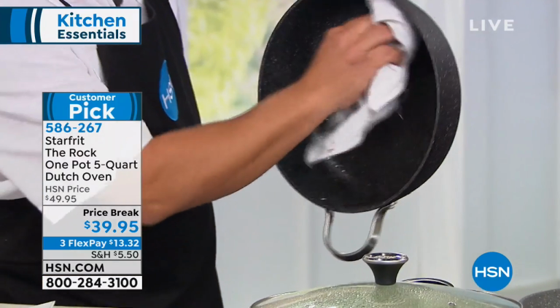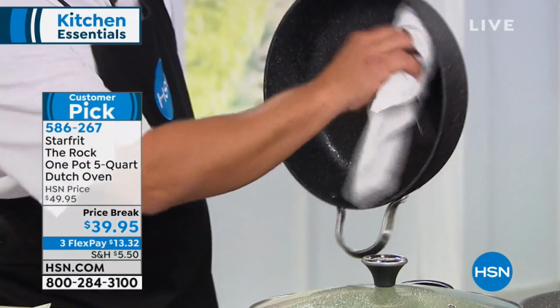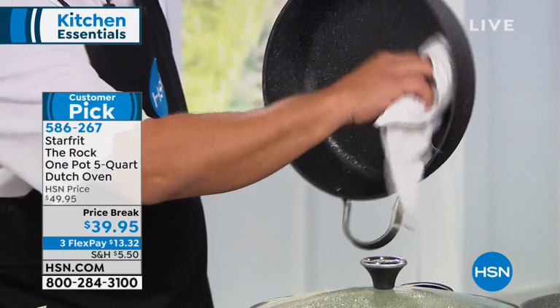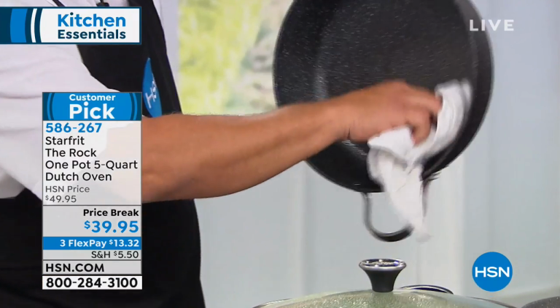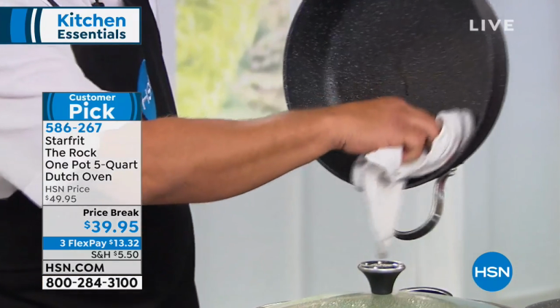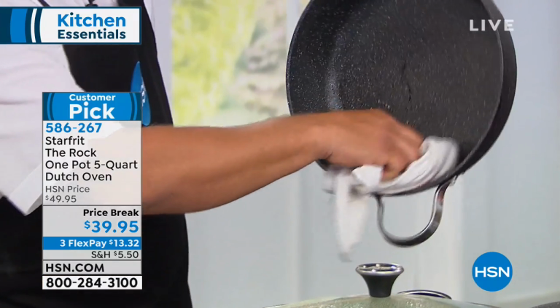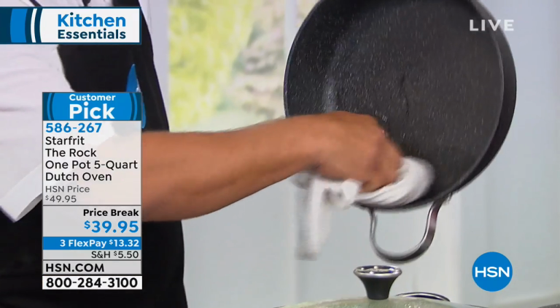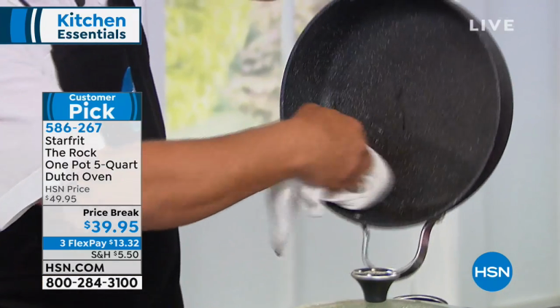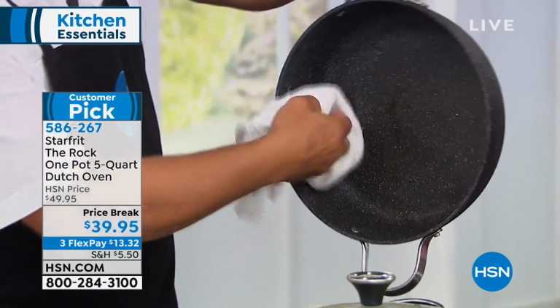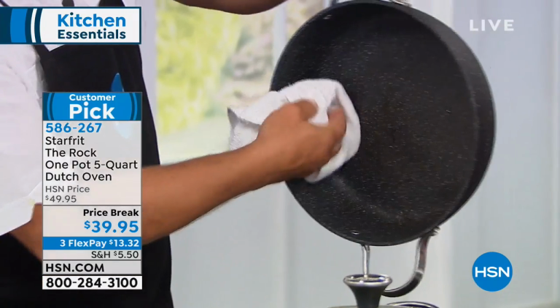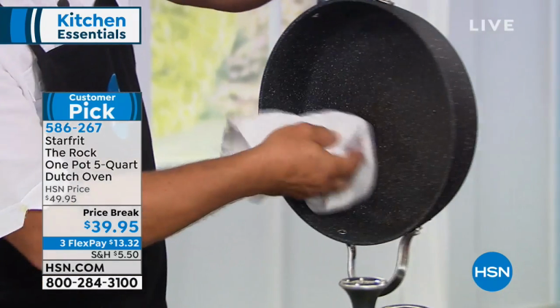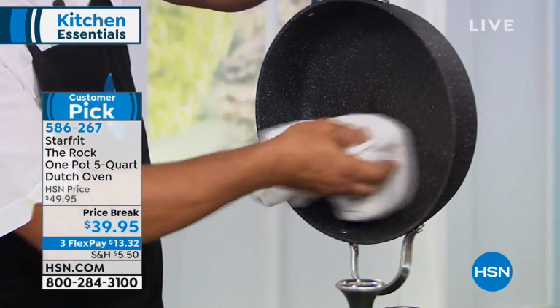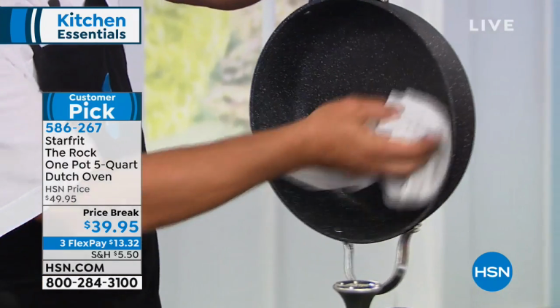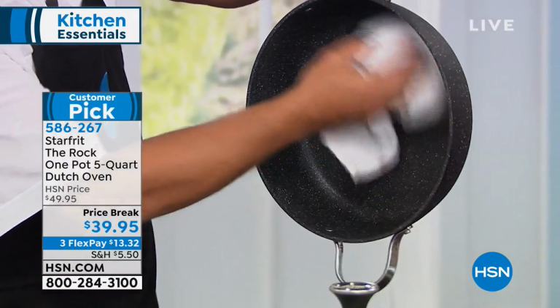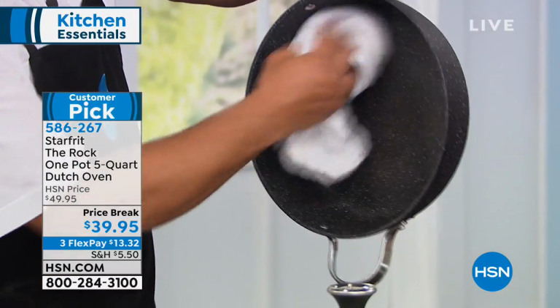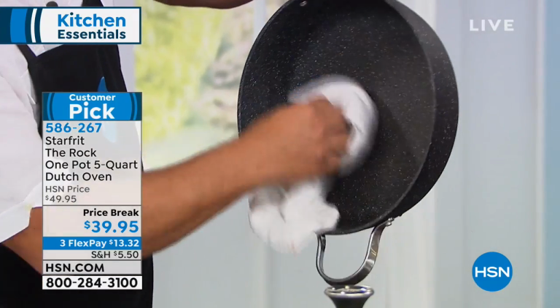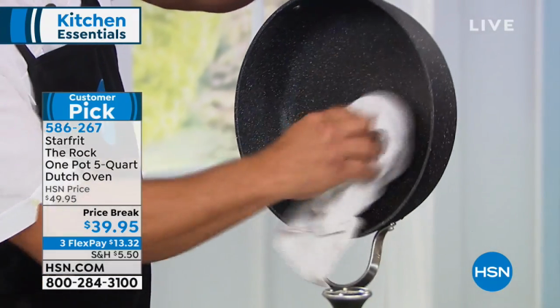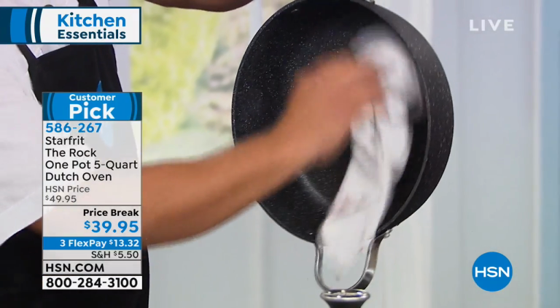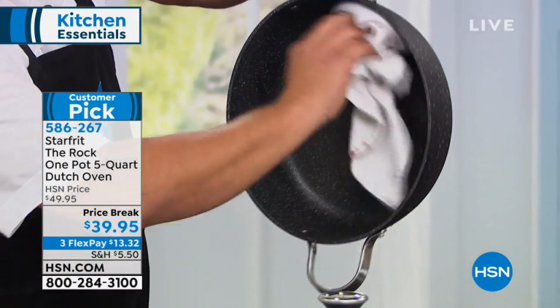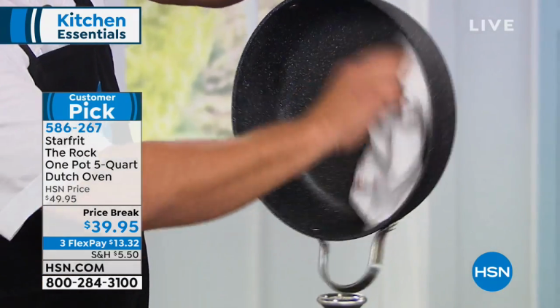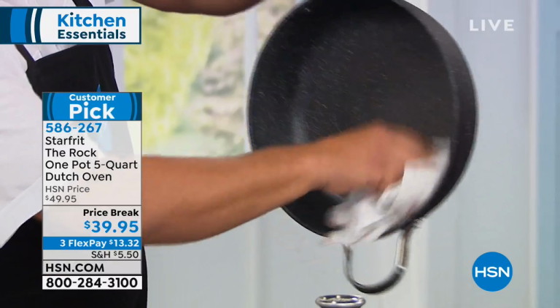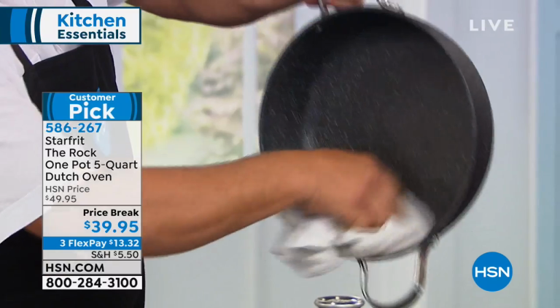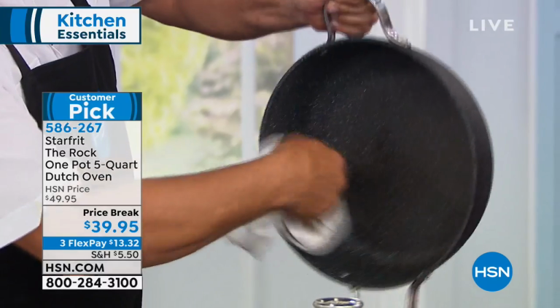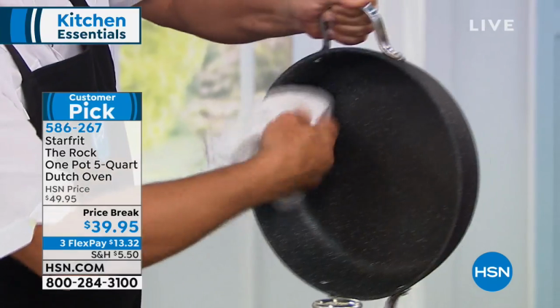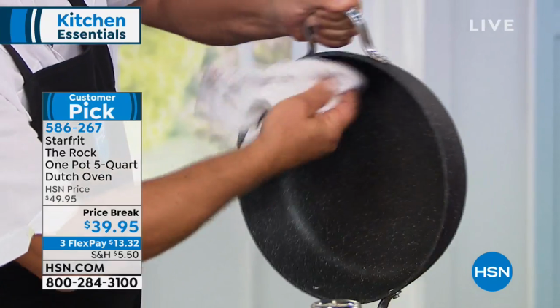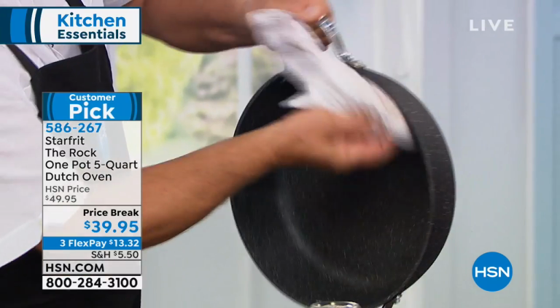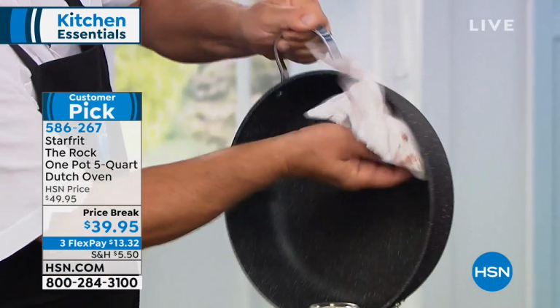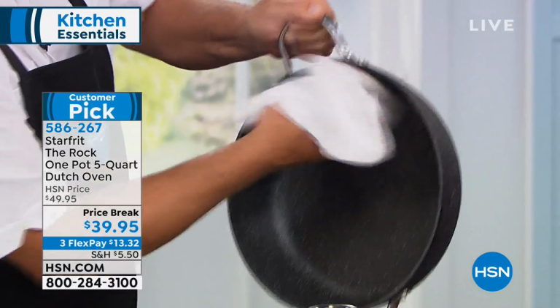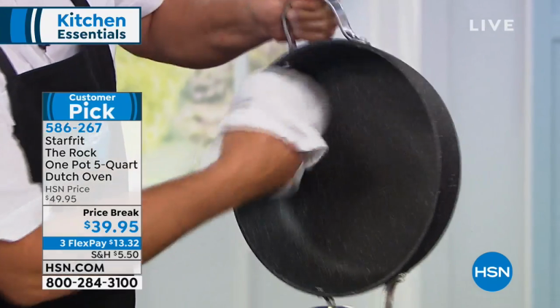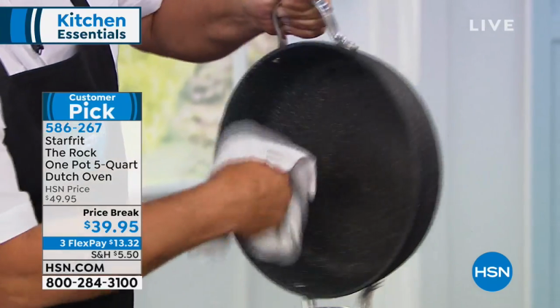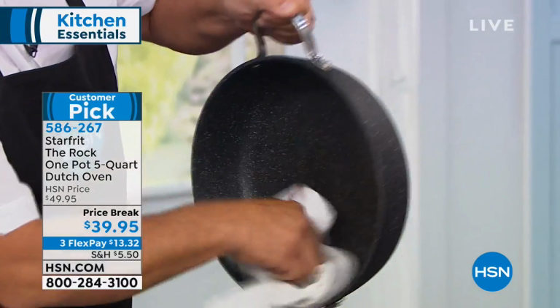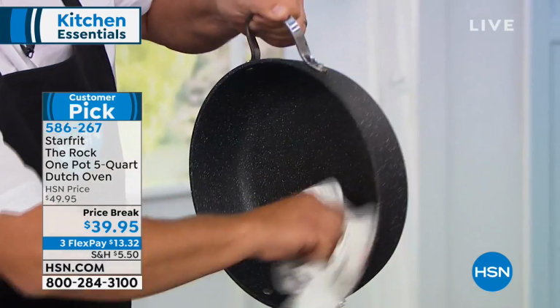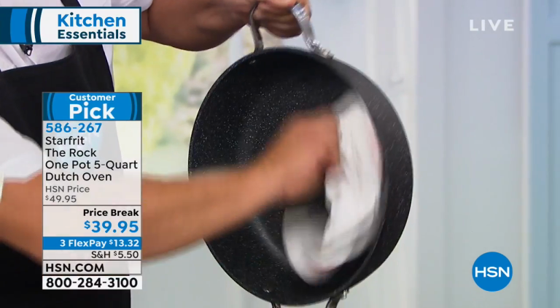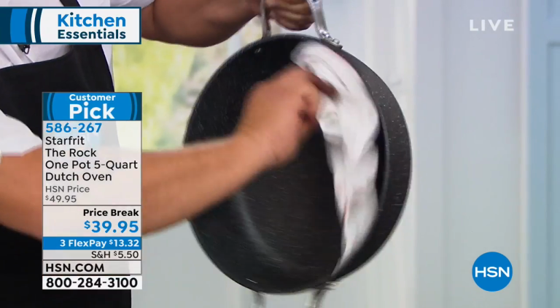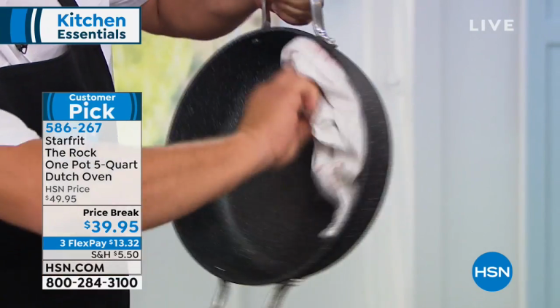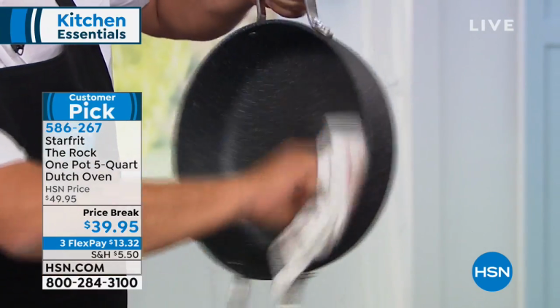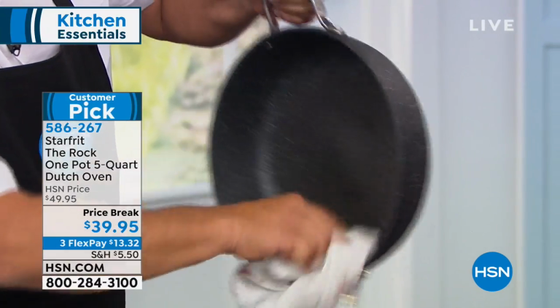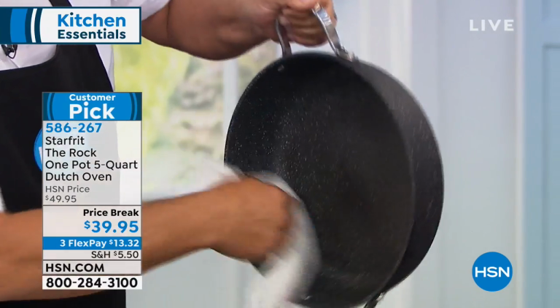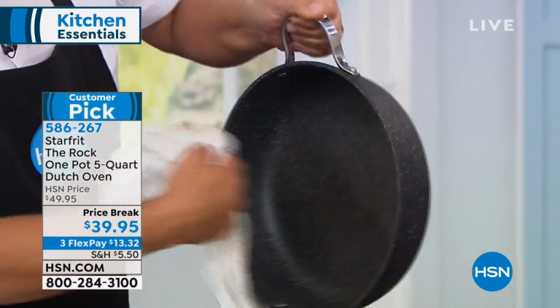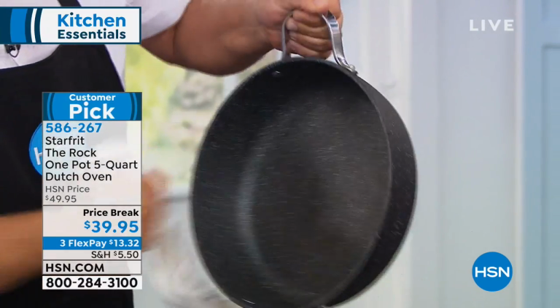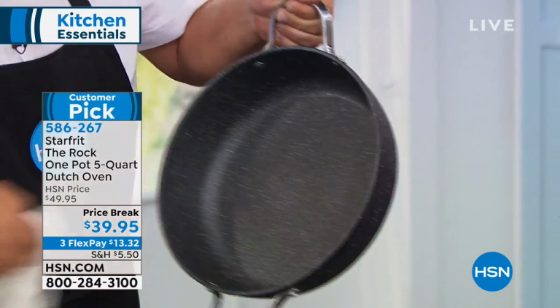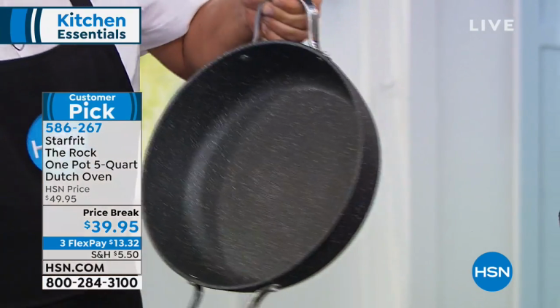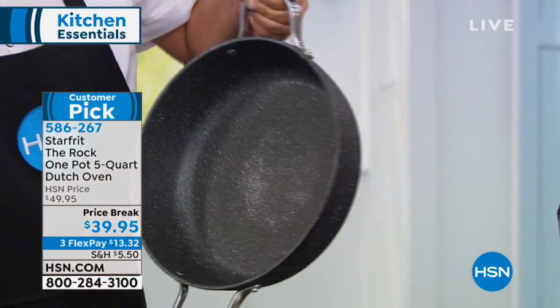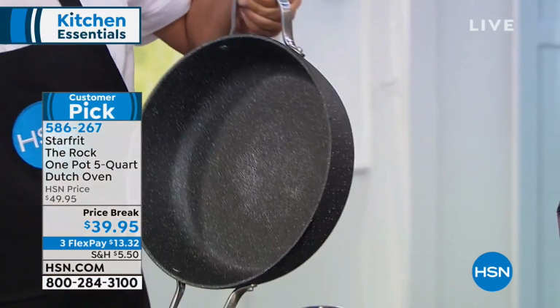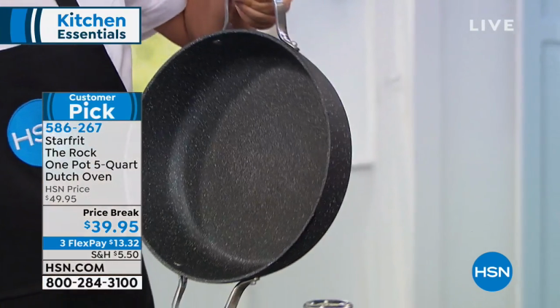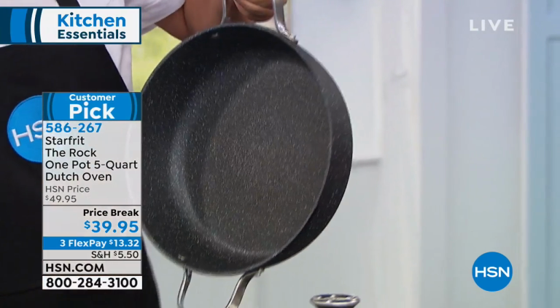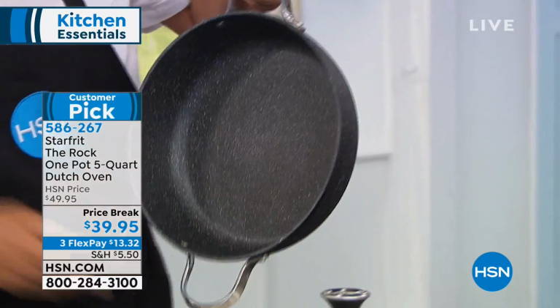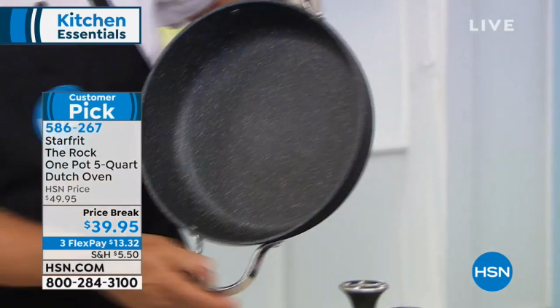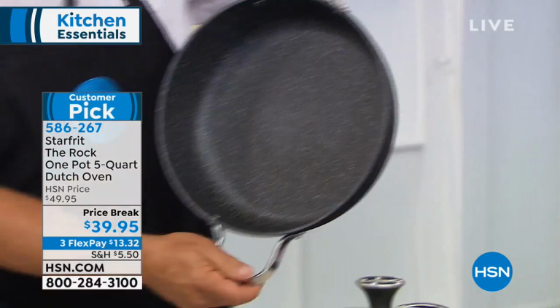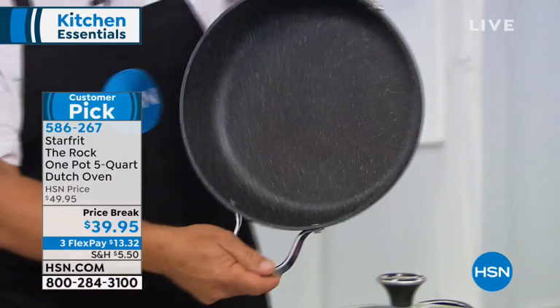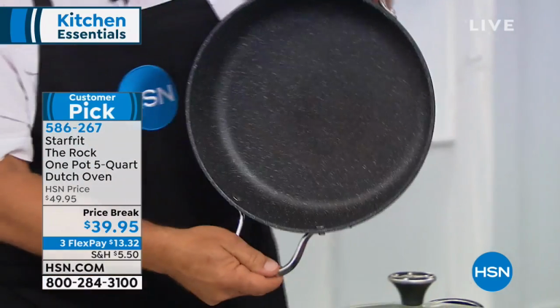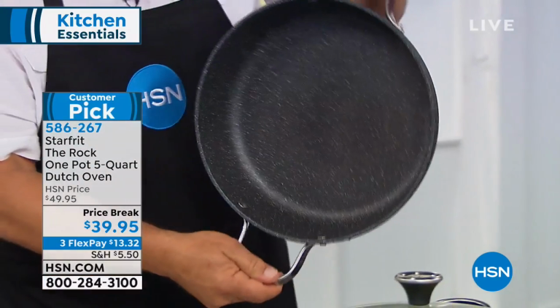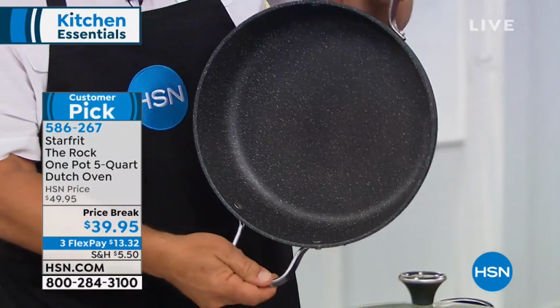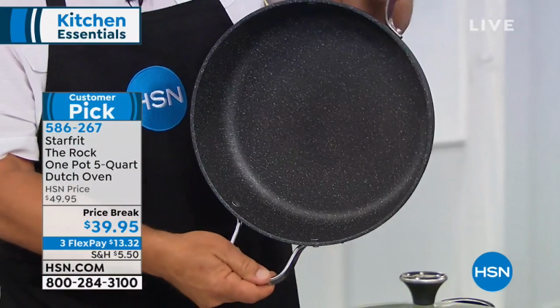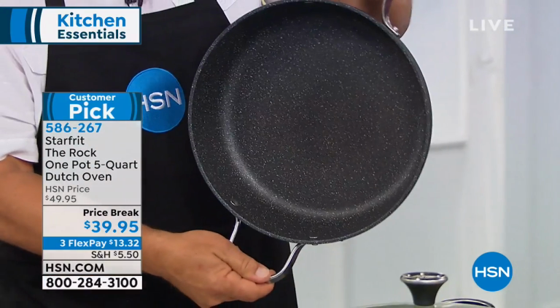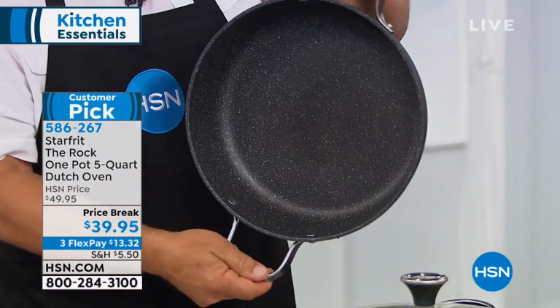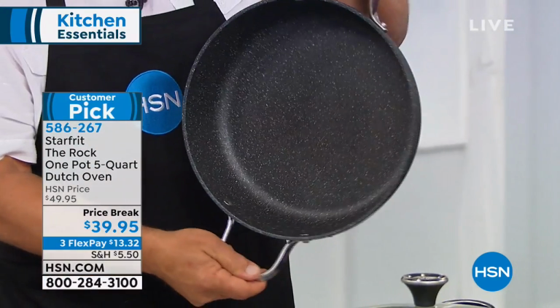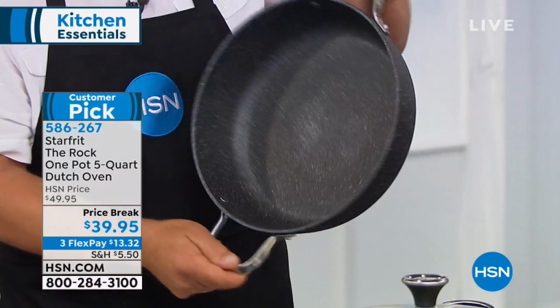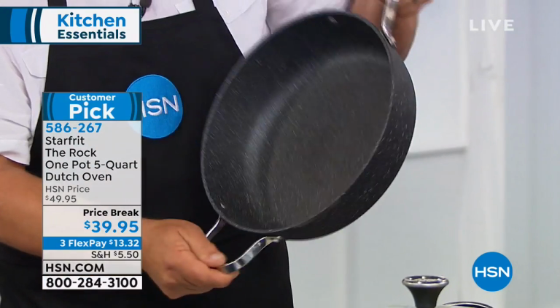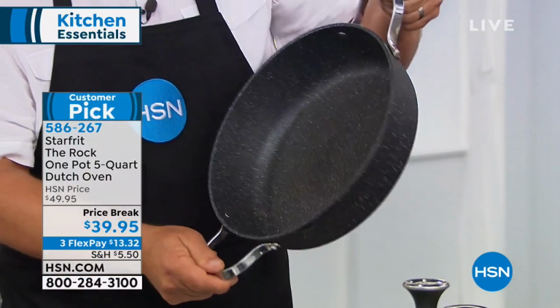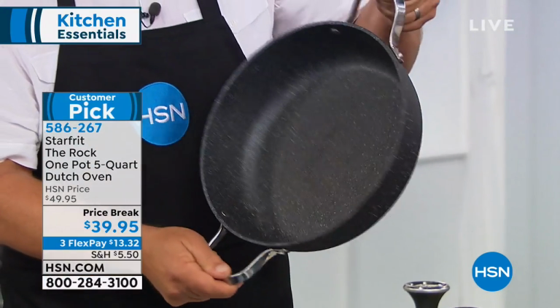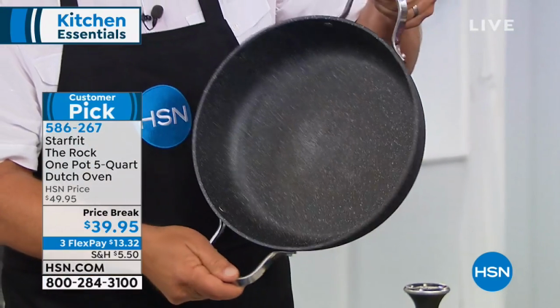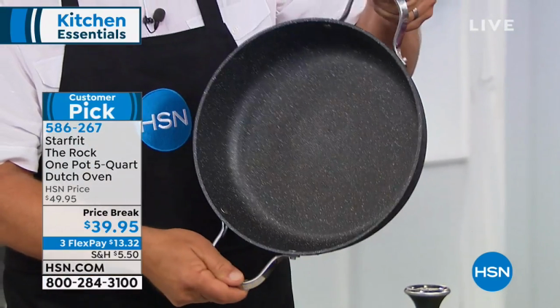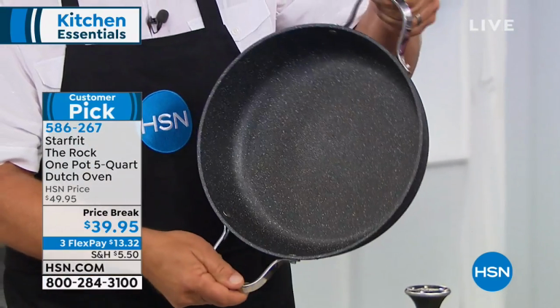Take a look at the cleanup though. I mean, you just saw what we did with that pan. Look at this — done. Perfectly clean pan.